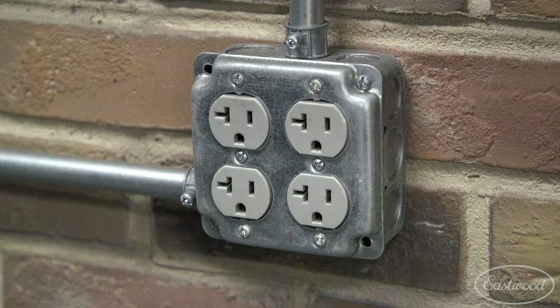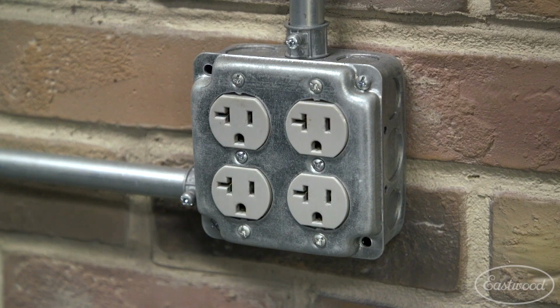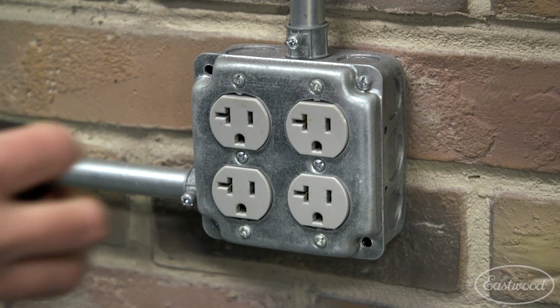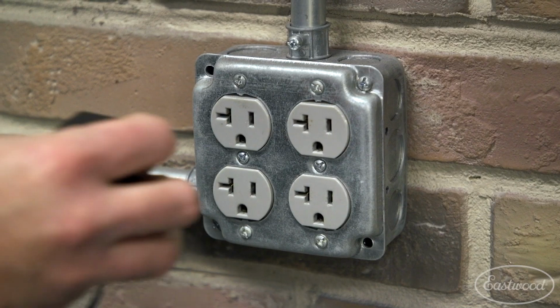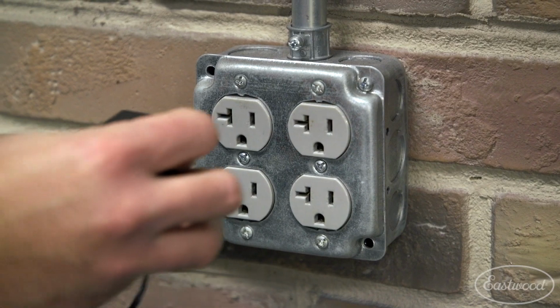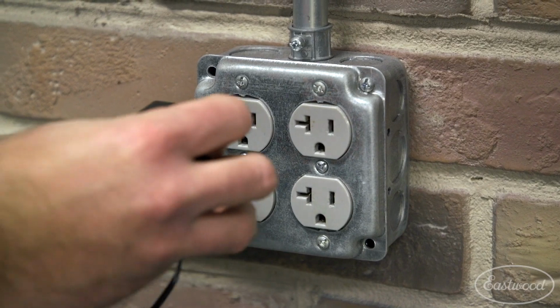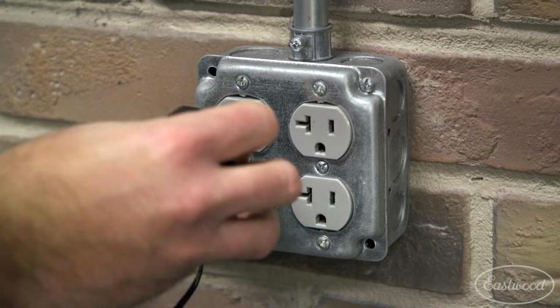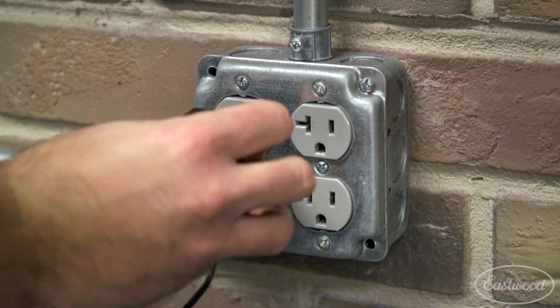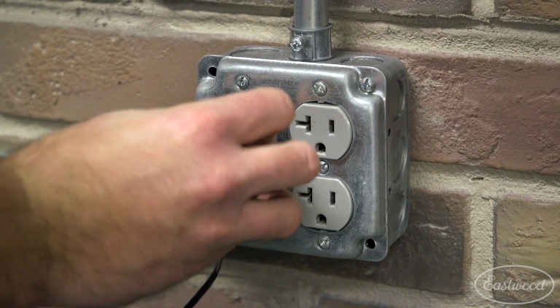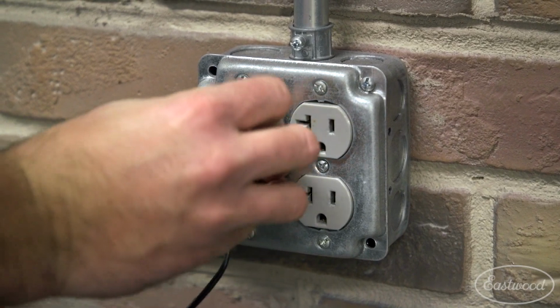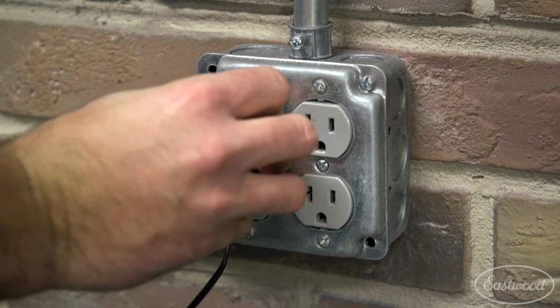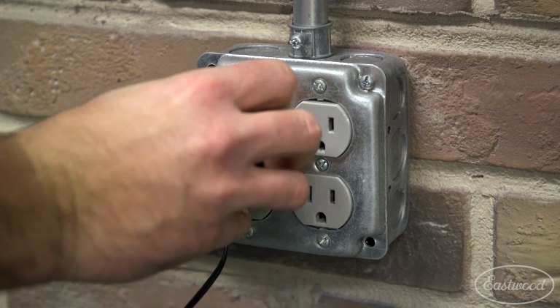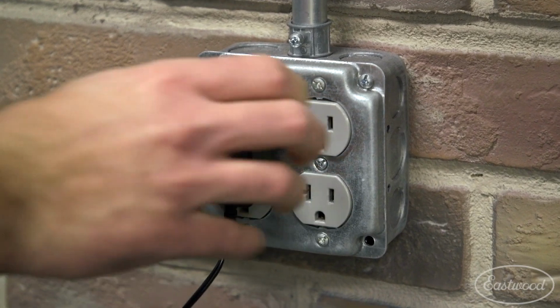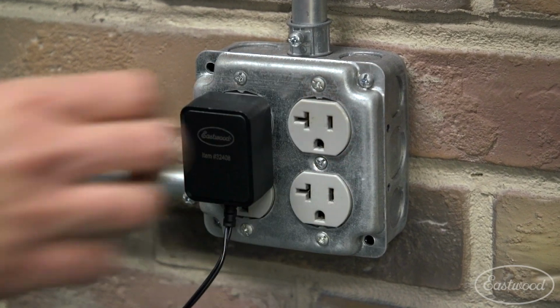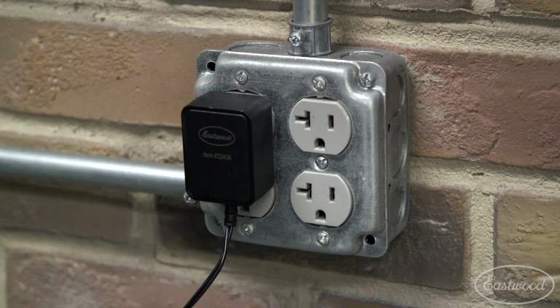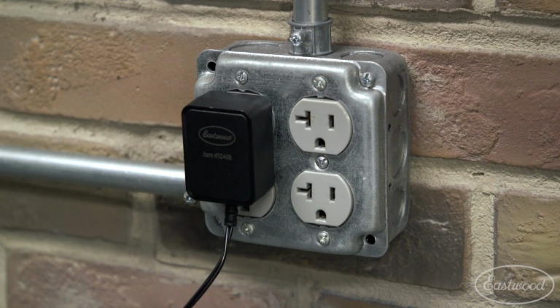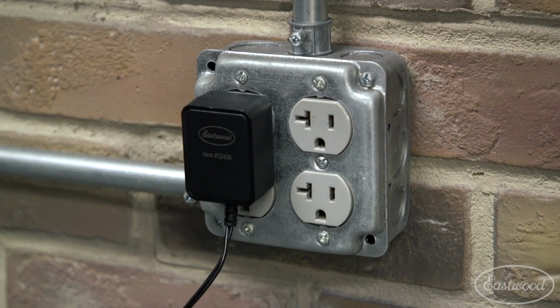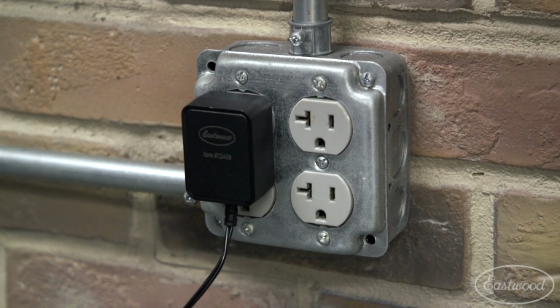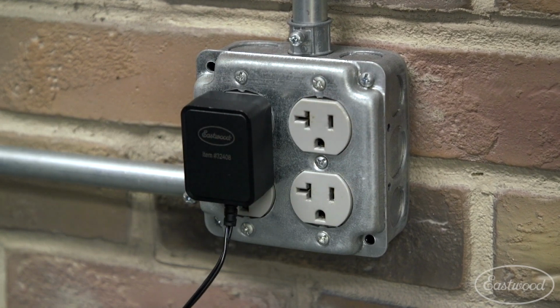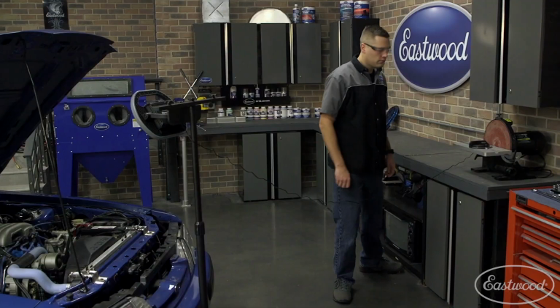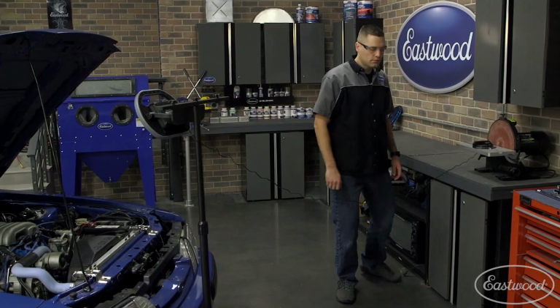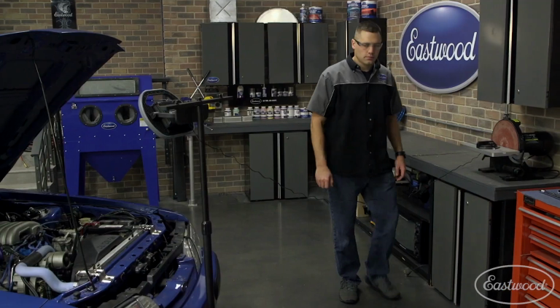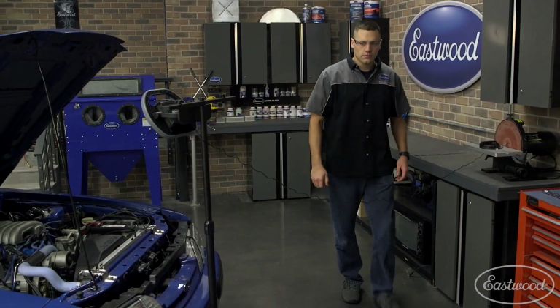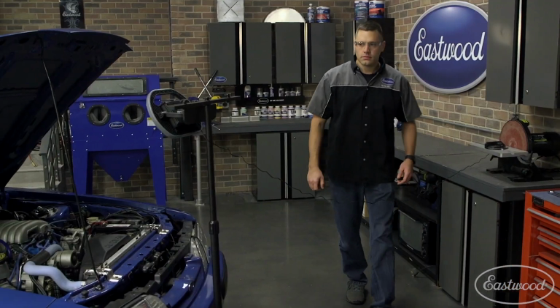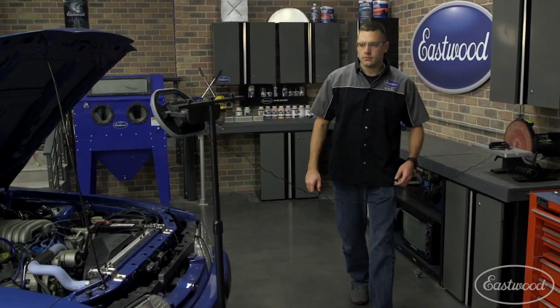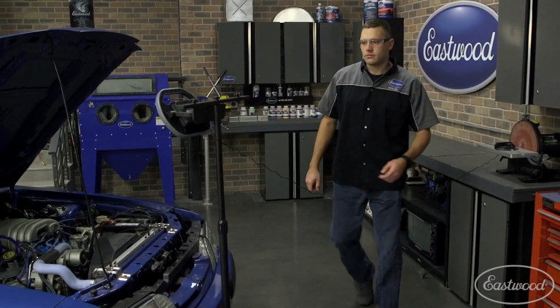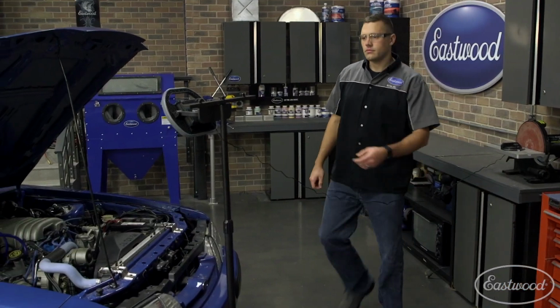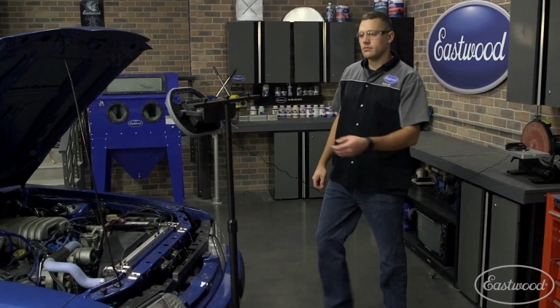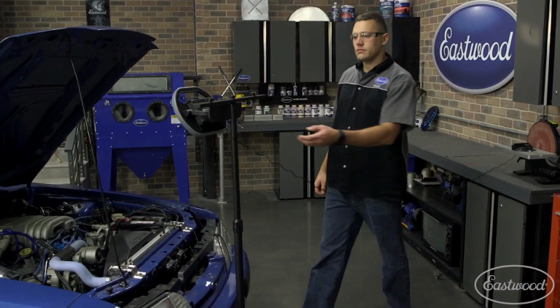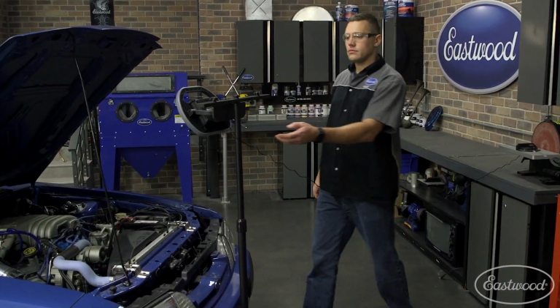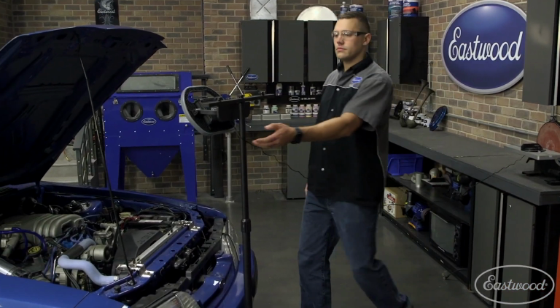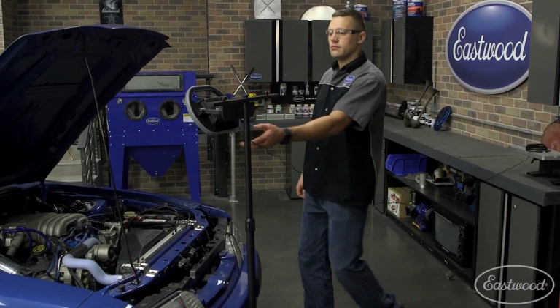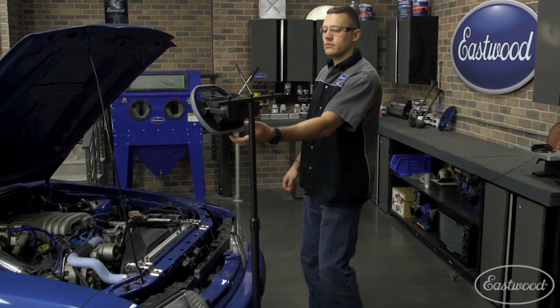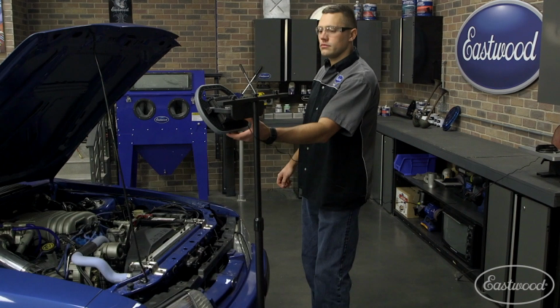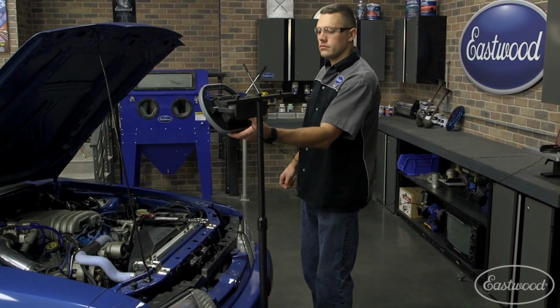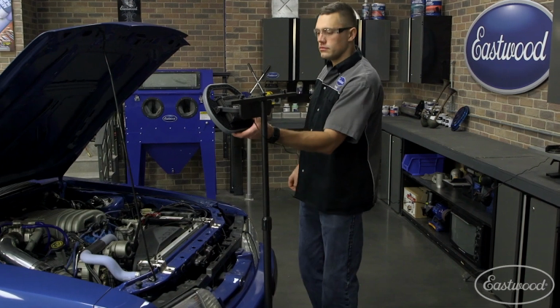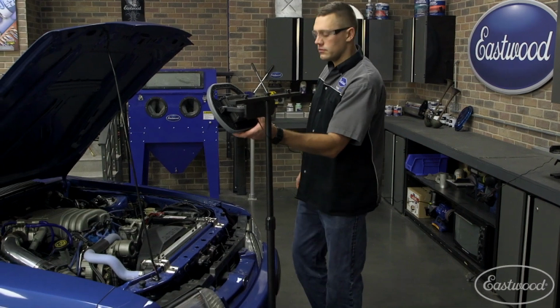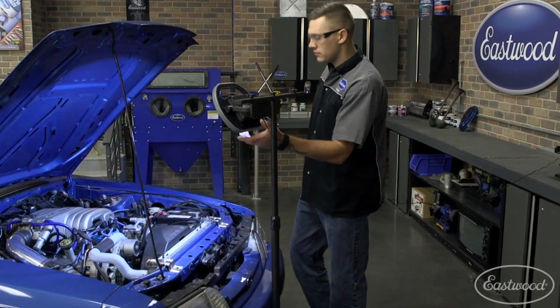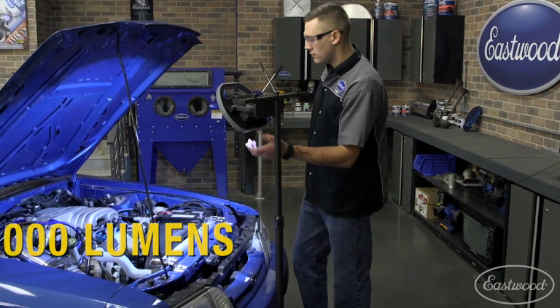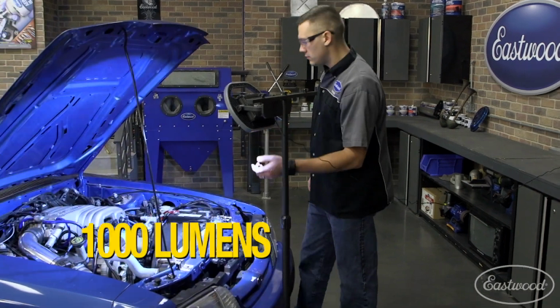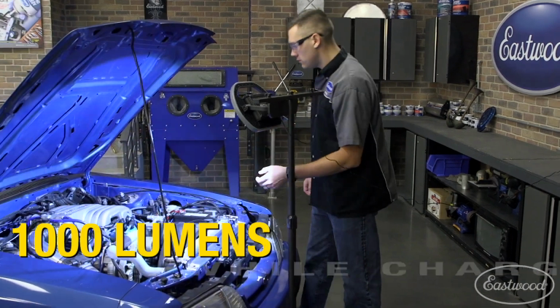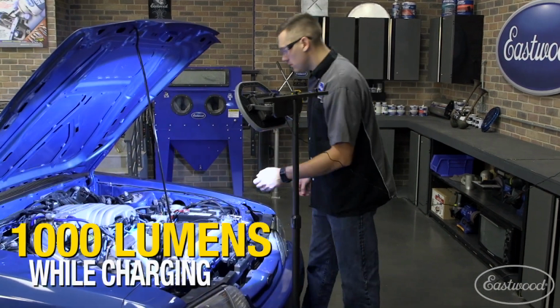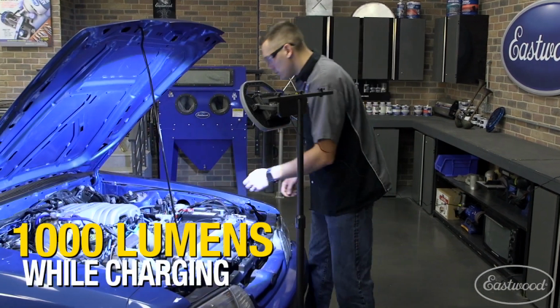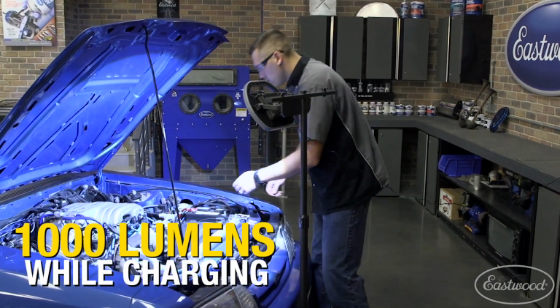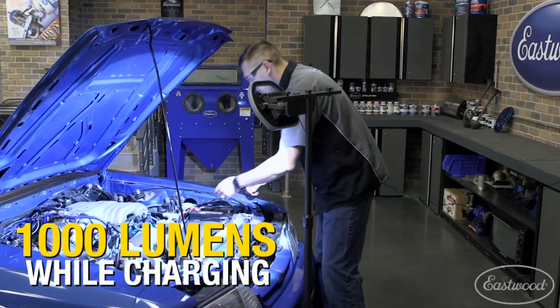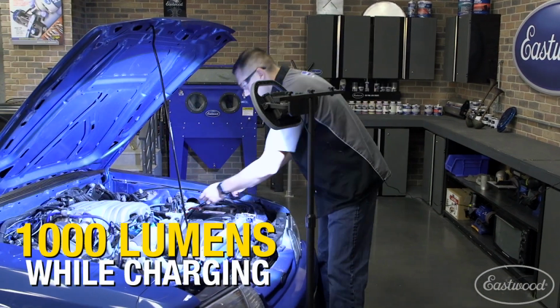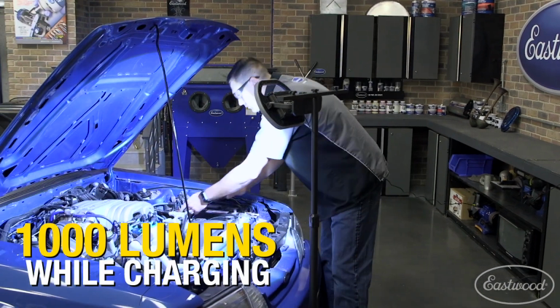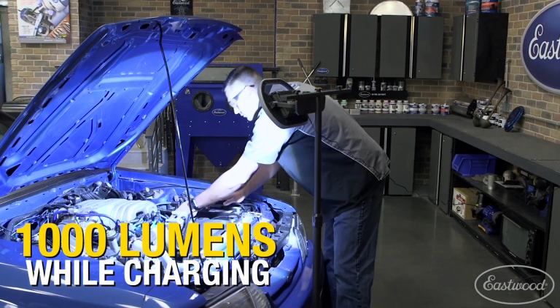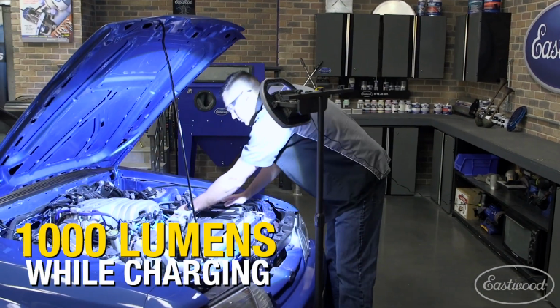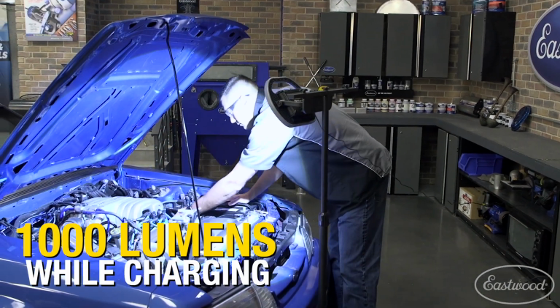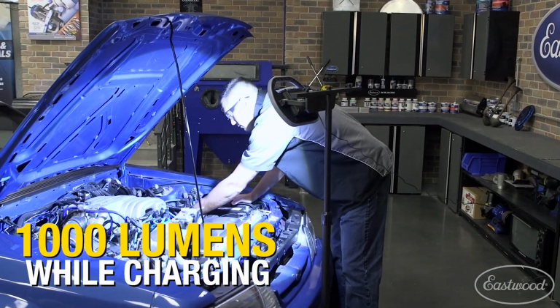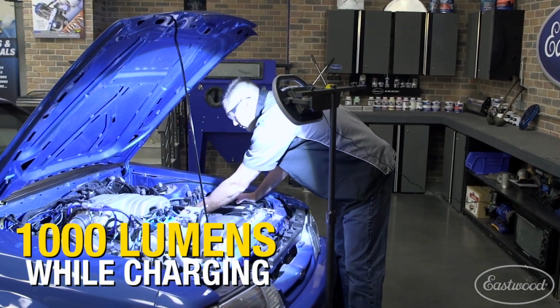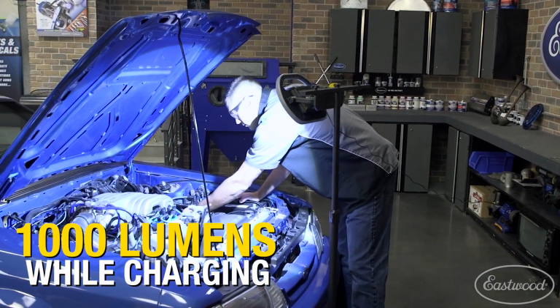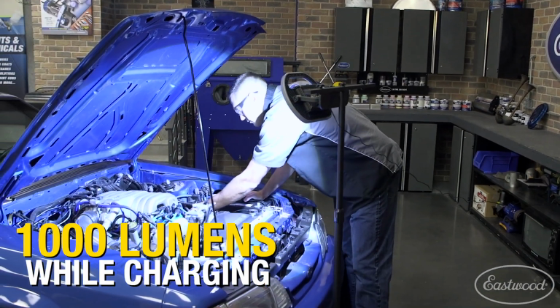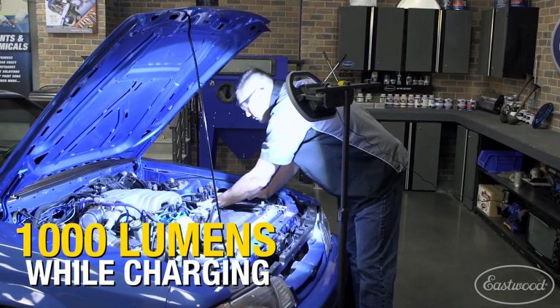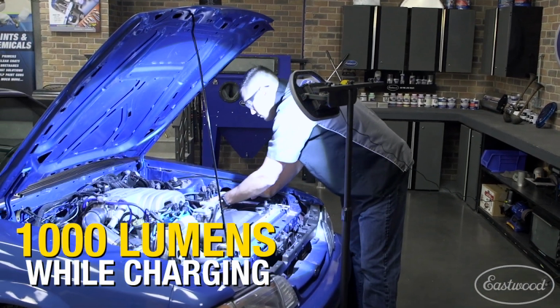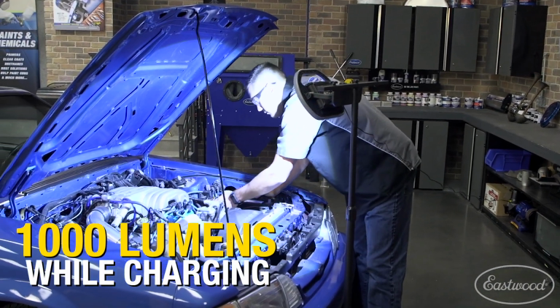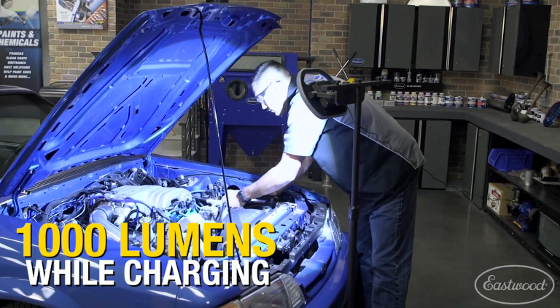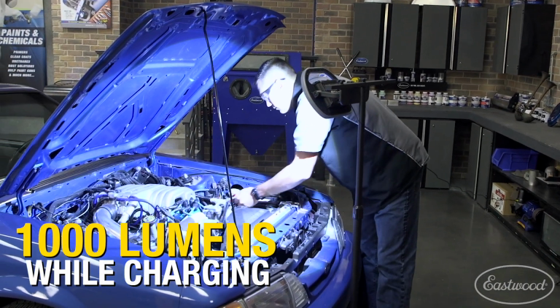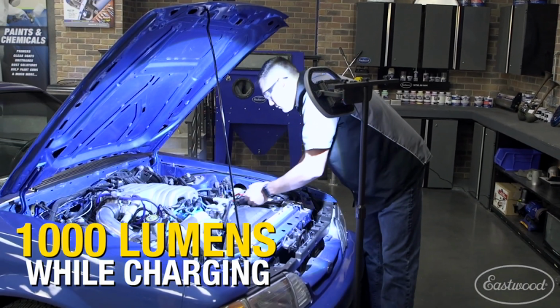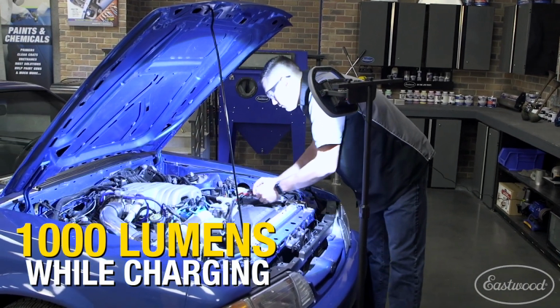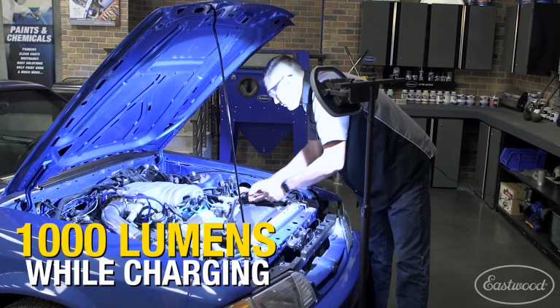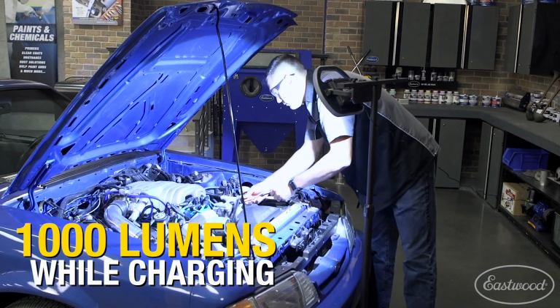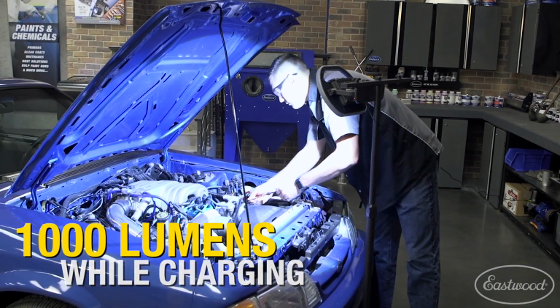If you do forget to charge the light before you need it, you can still use it while it's charging and still produce a powerful 1,000 lumens.